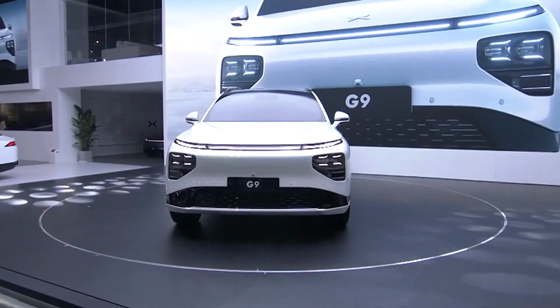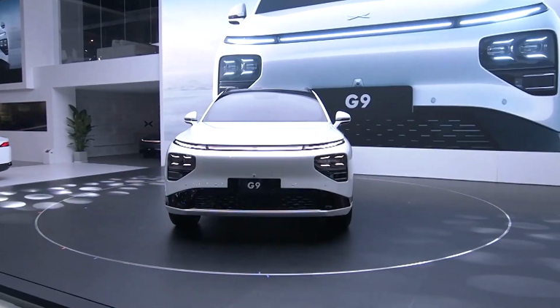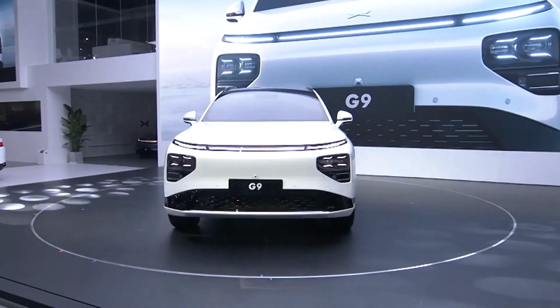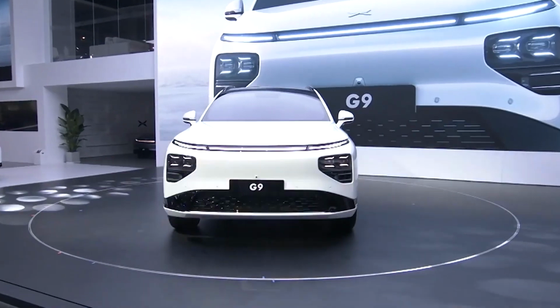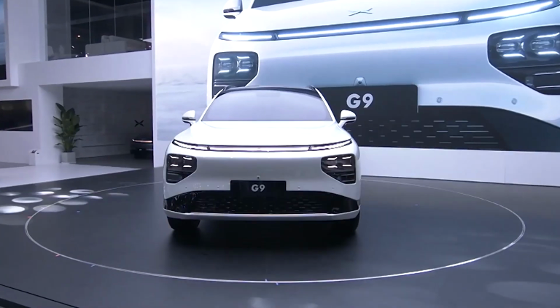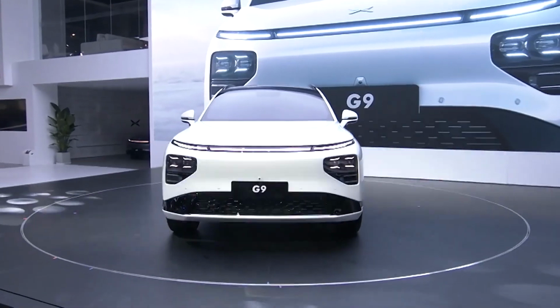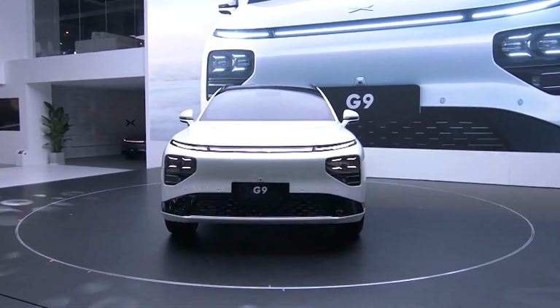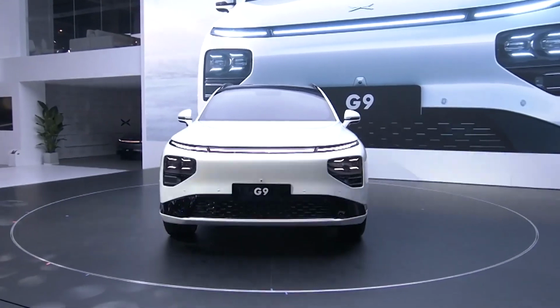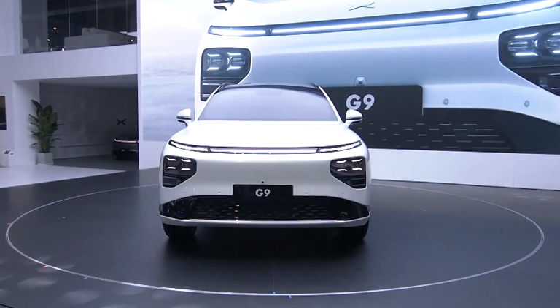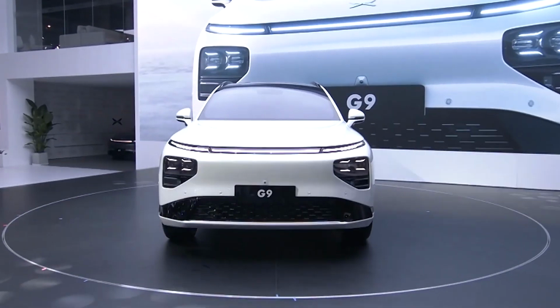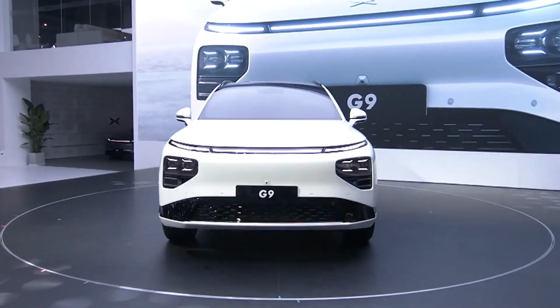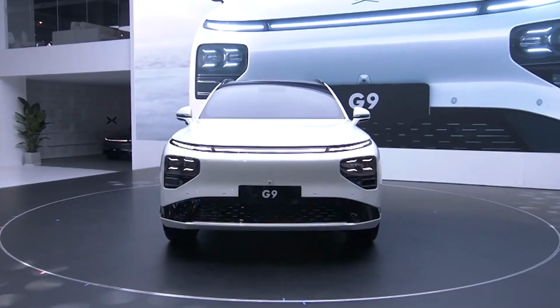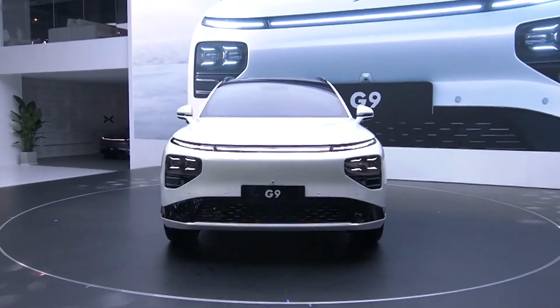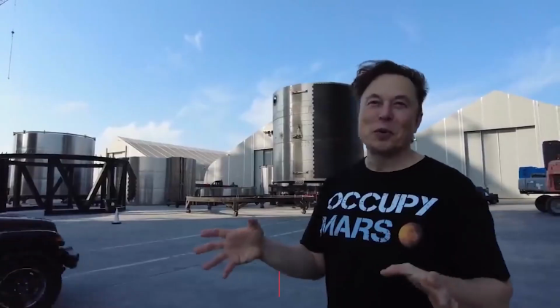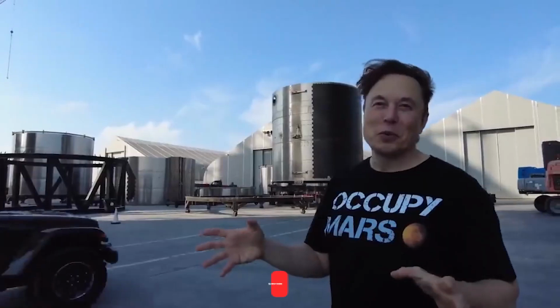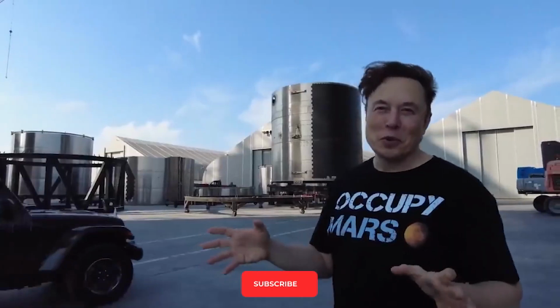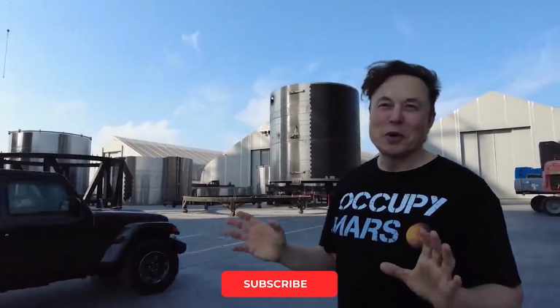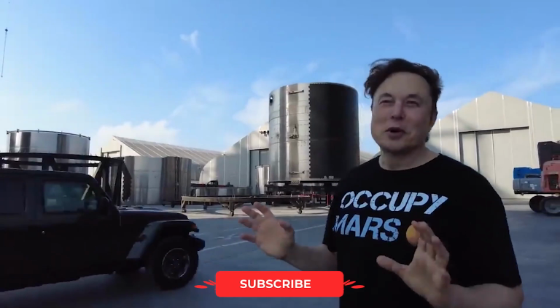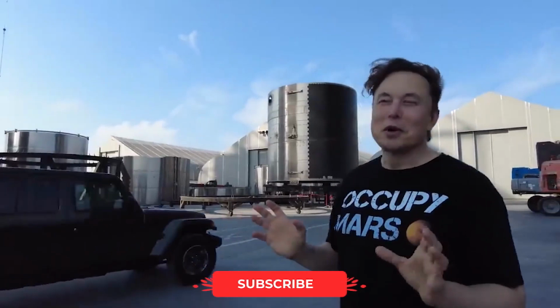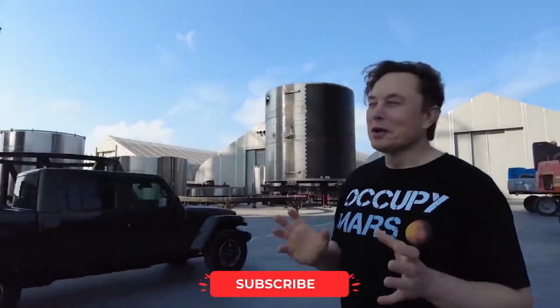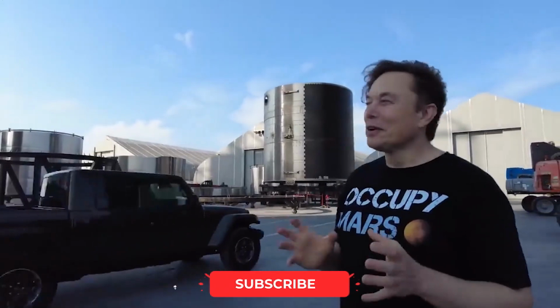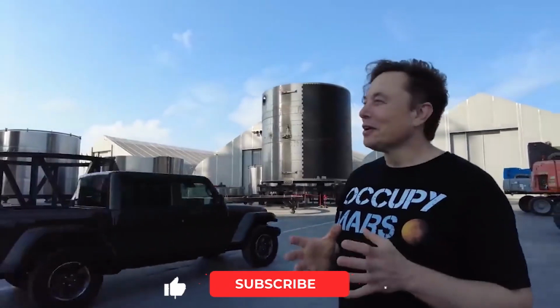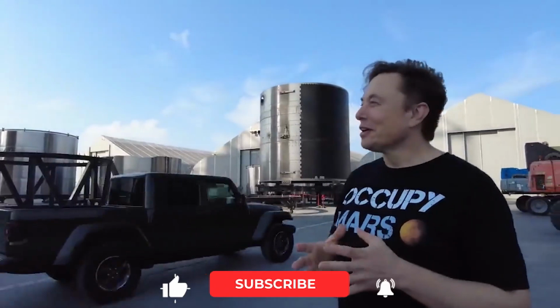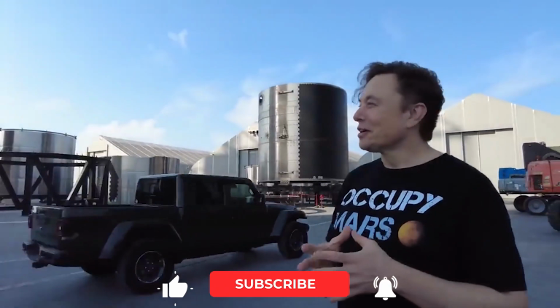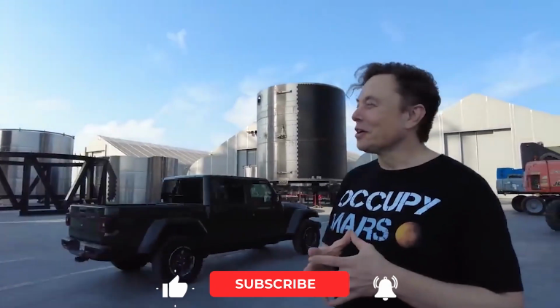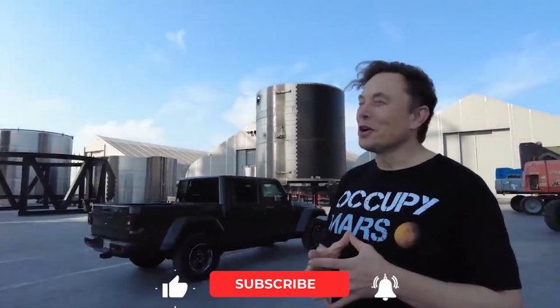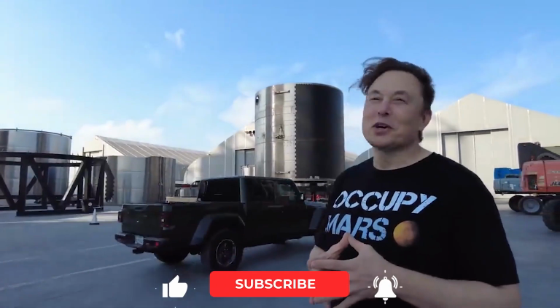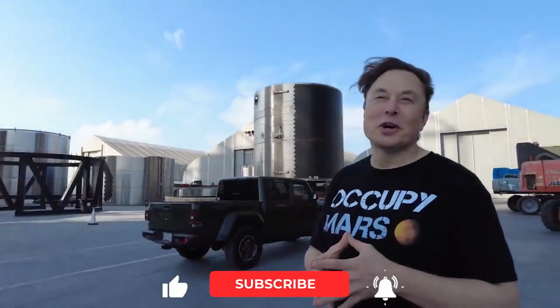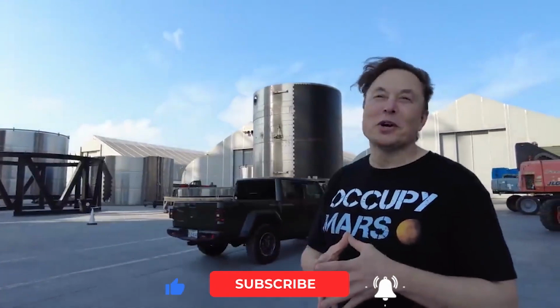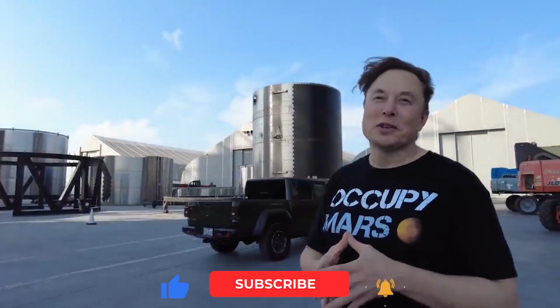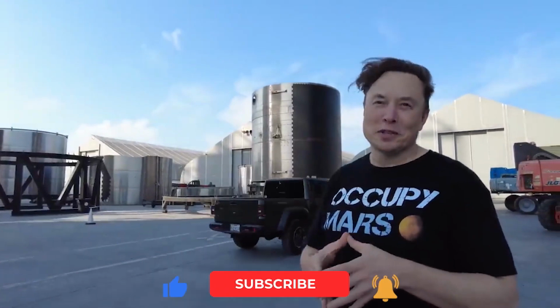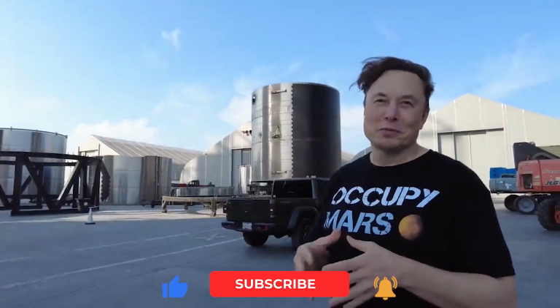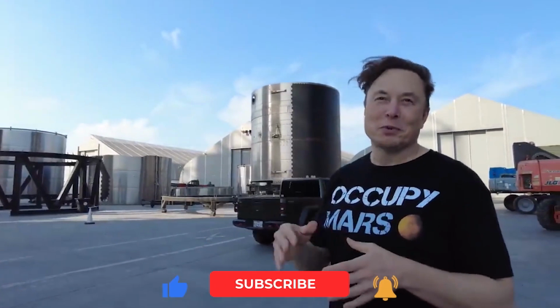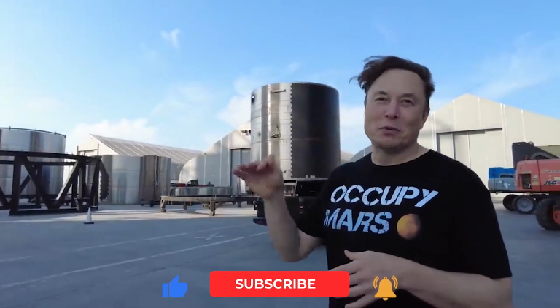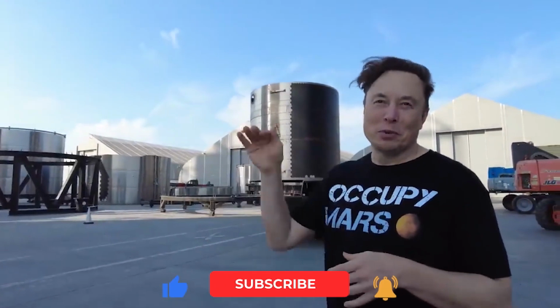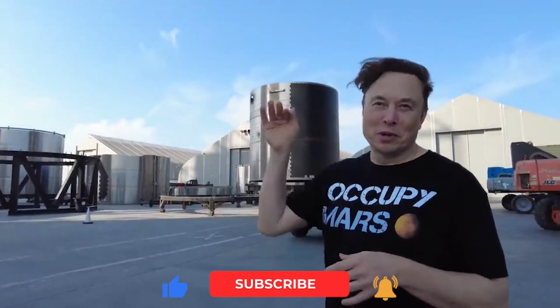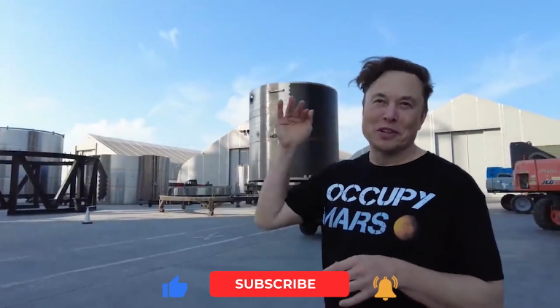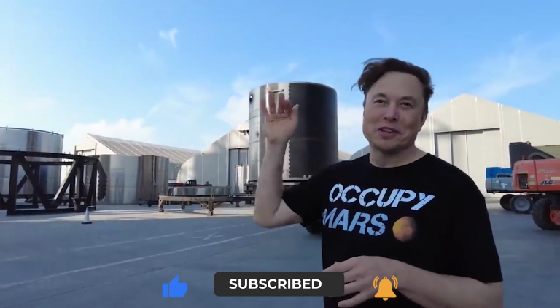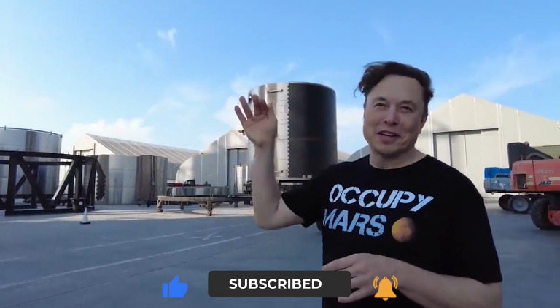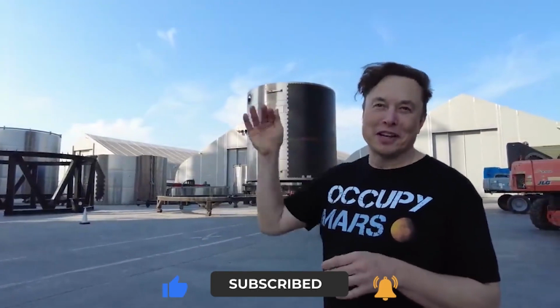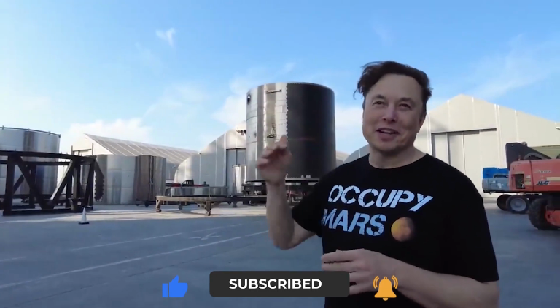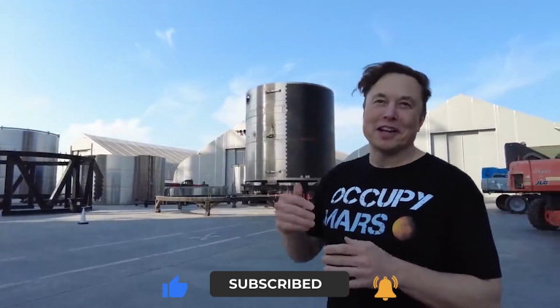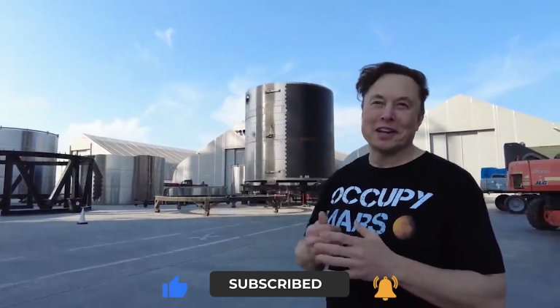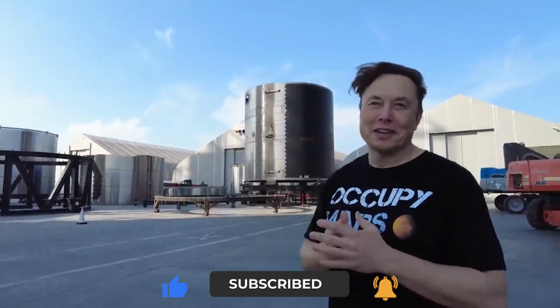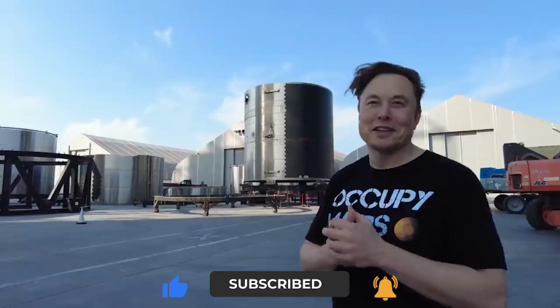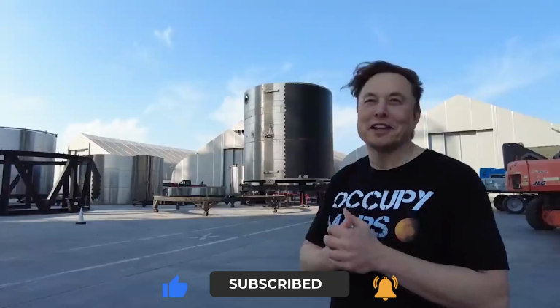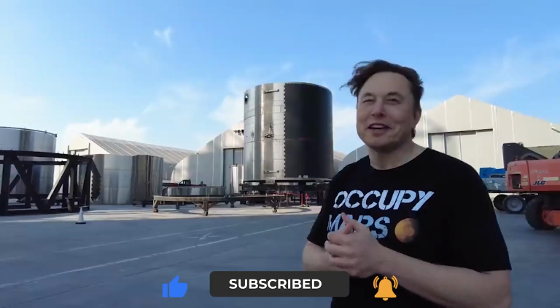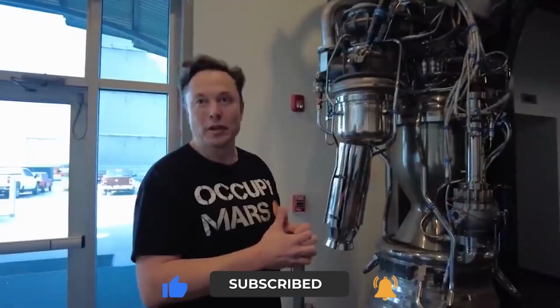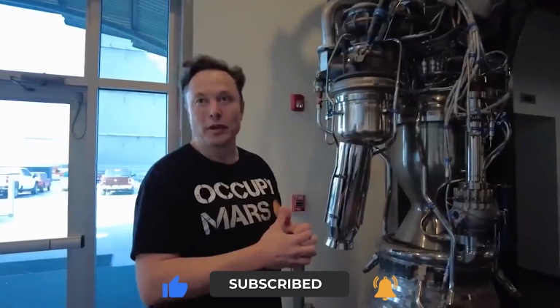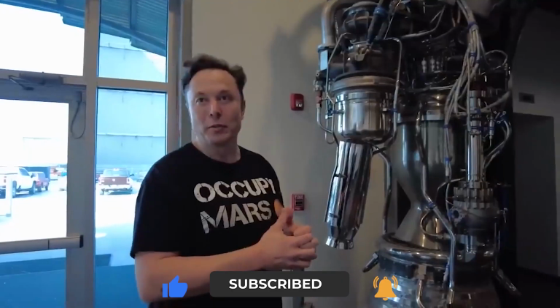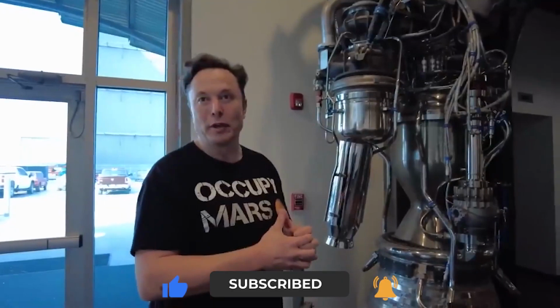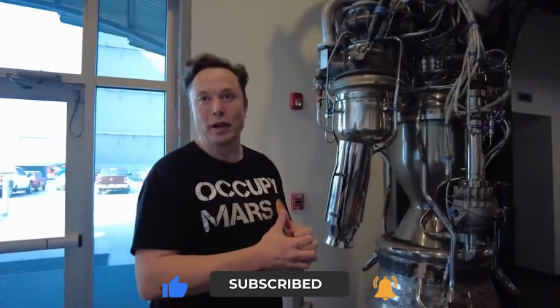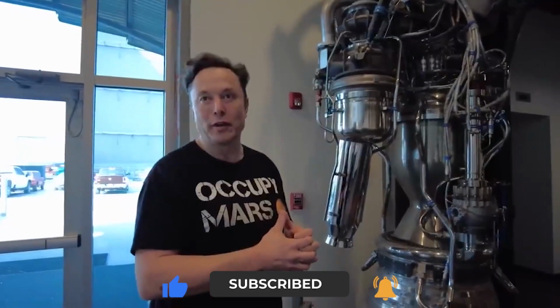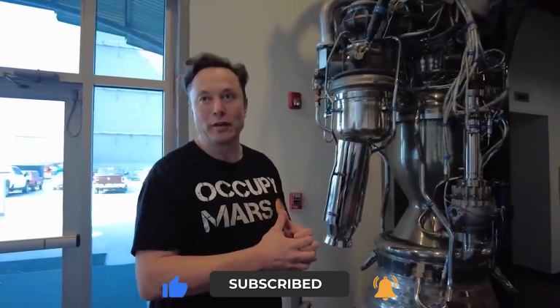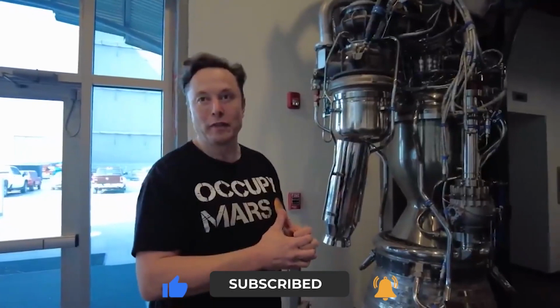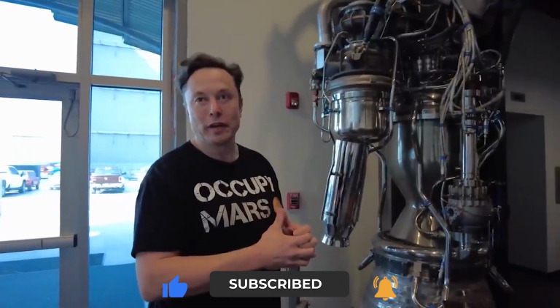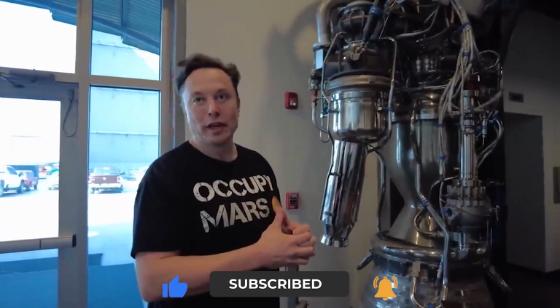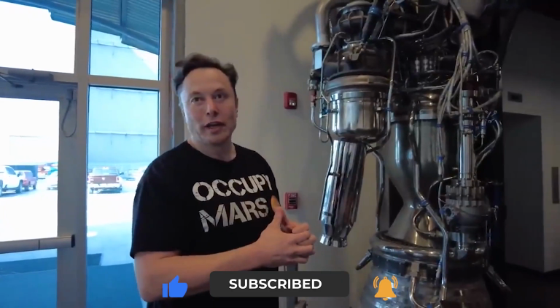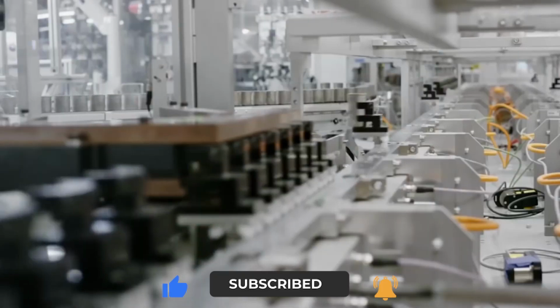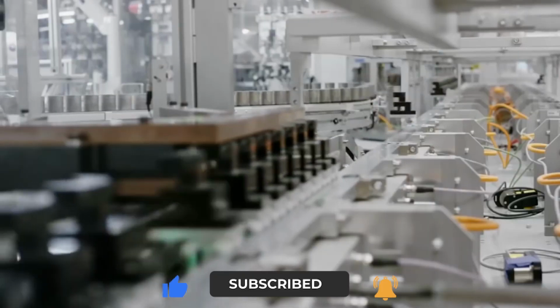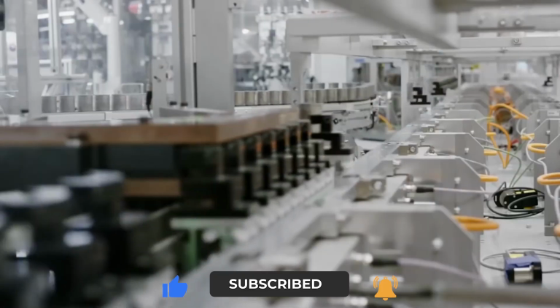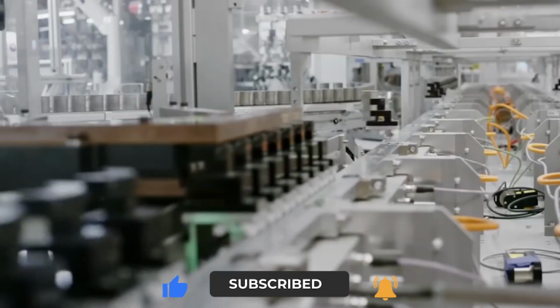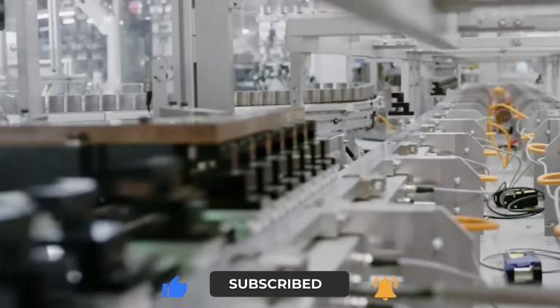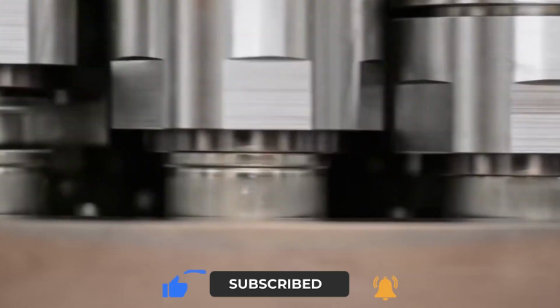That concludes today's video. If you found the video helpful, give us a thumbs up, and don't forget to share the video with your friends and family. See you next time!